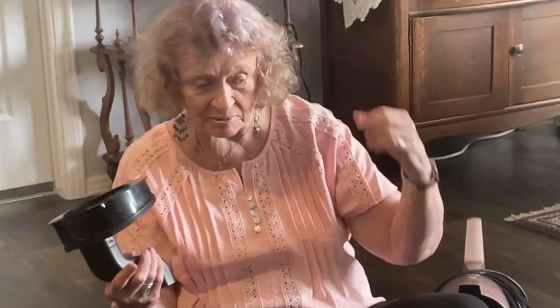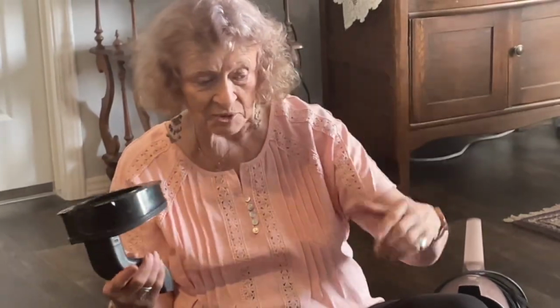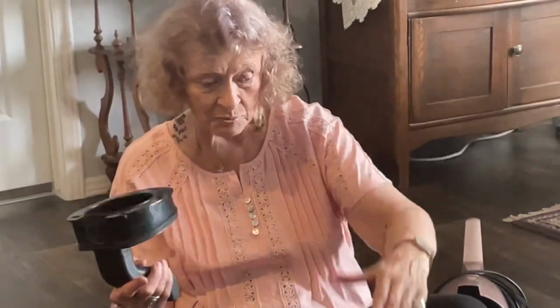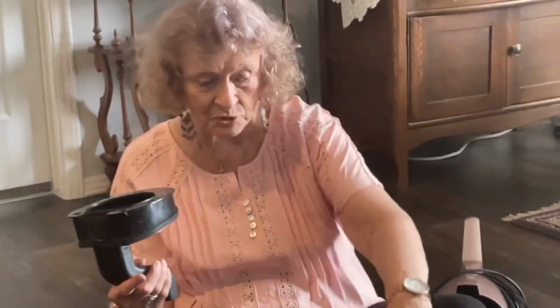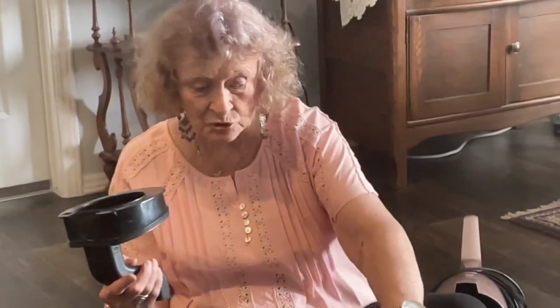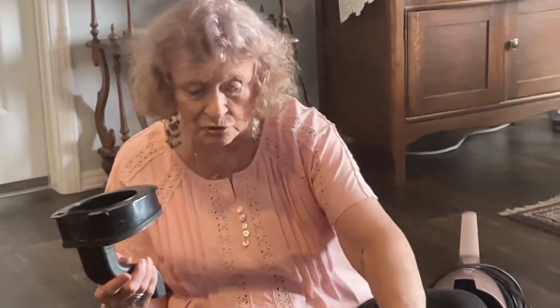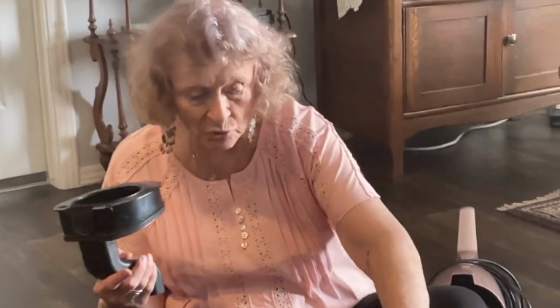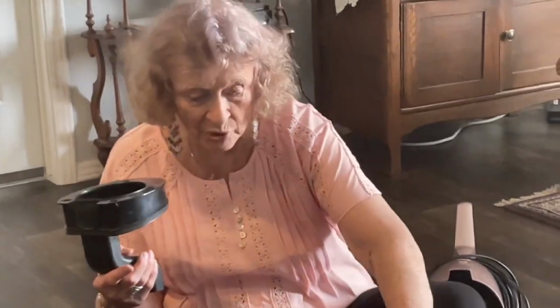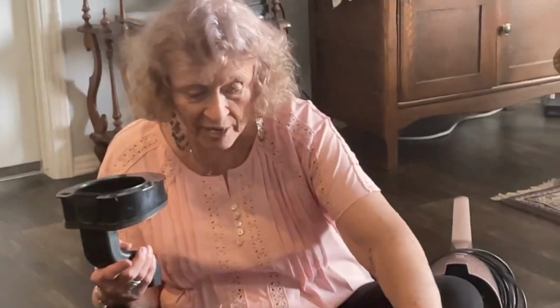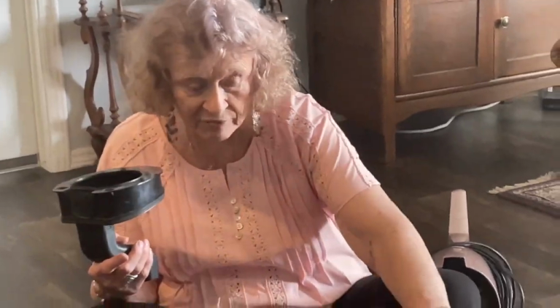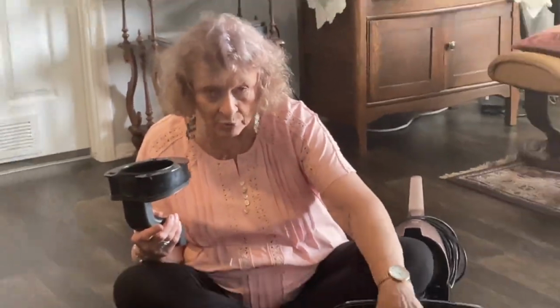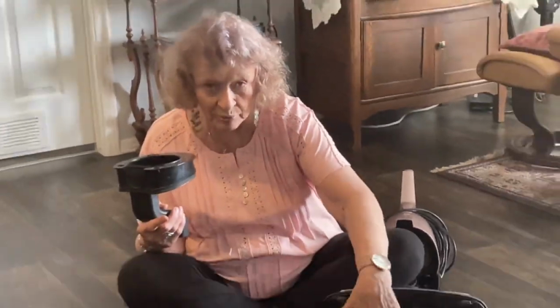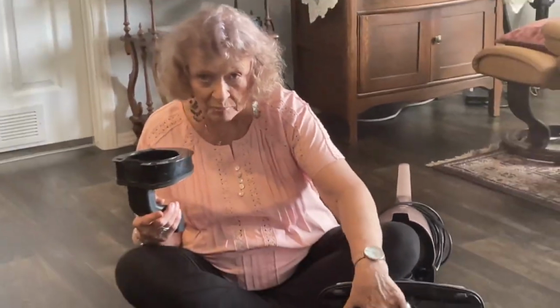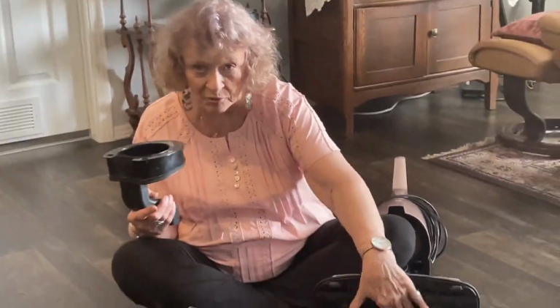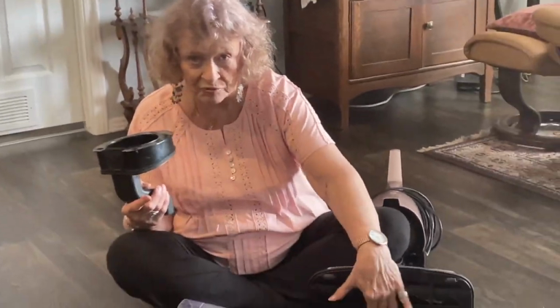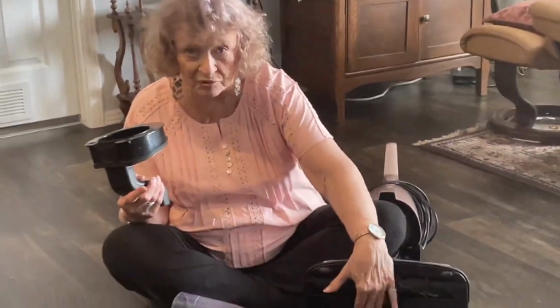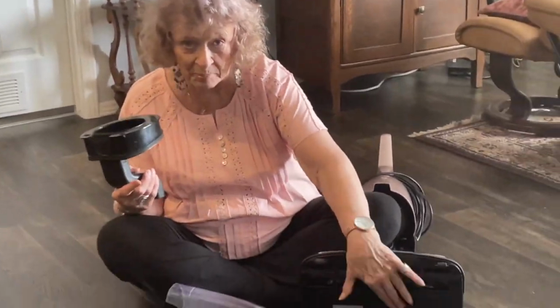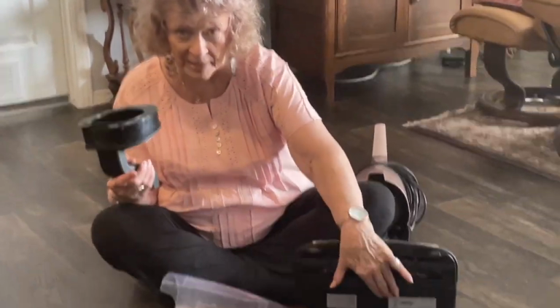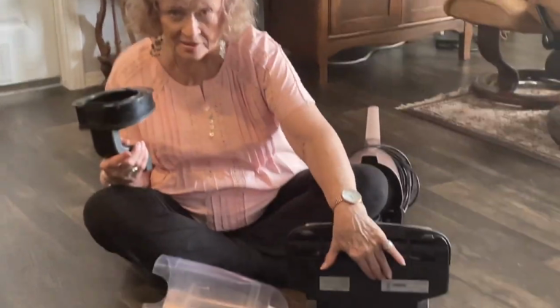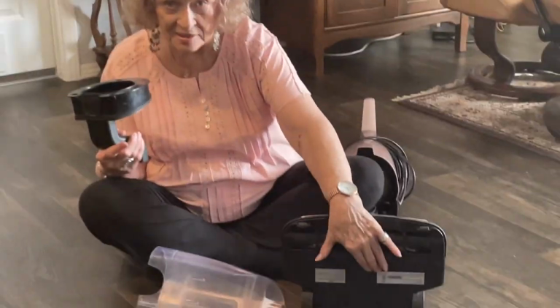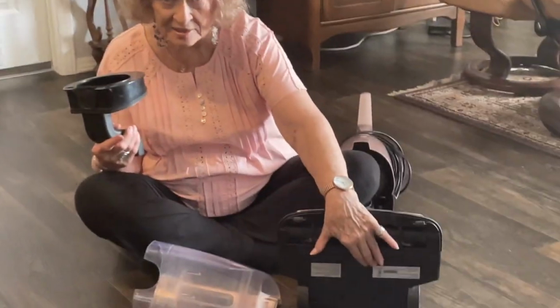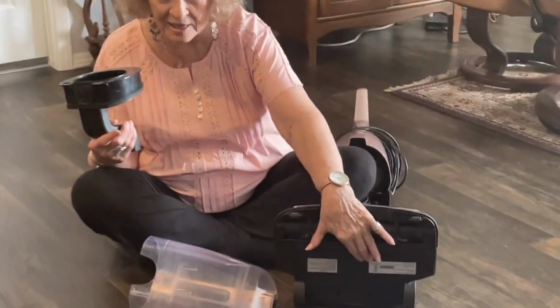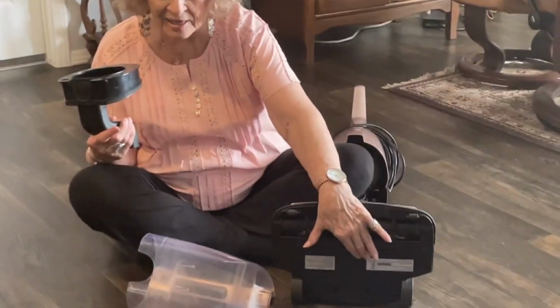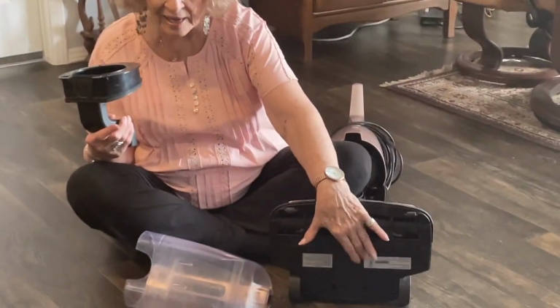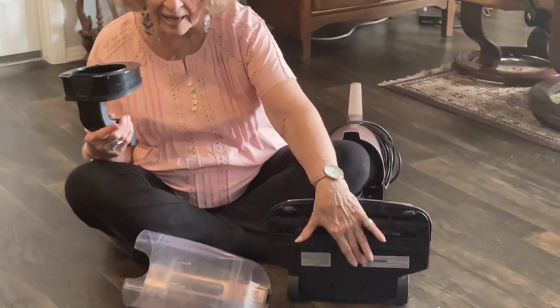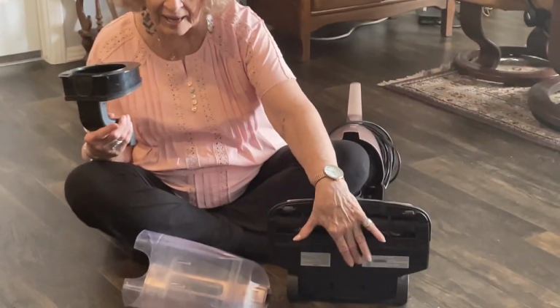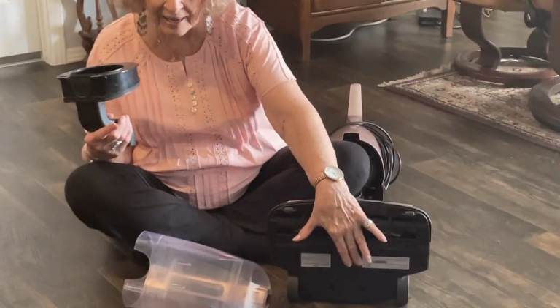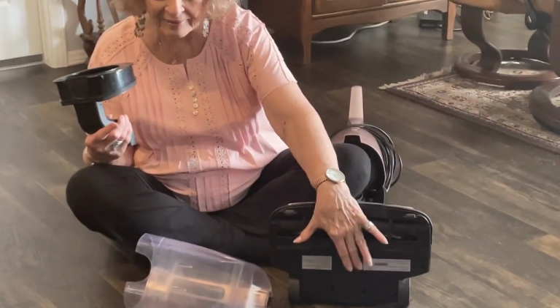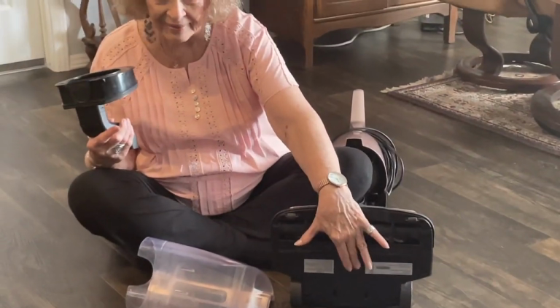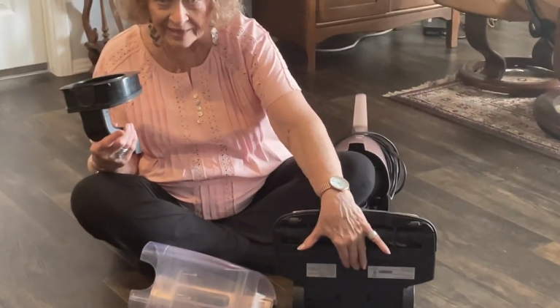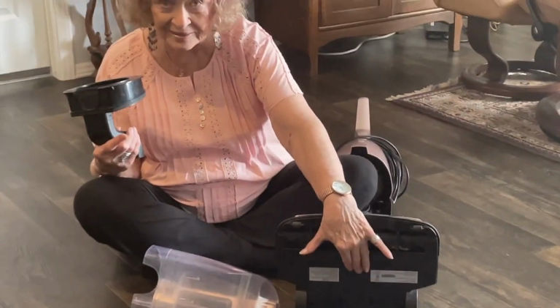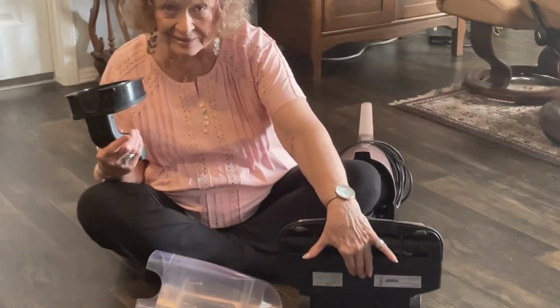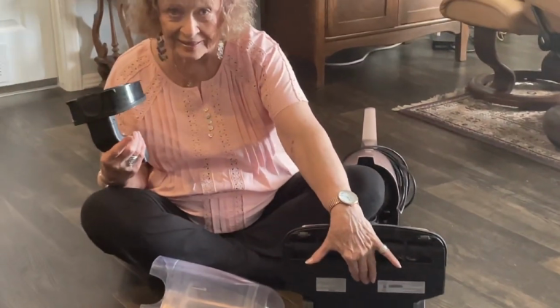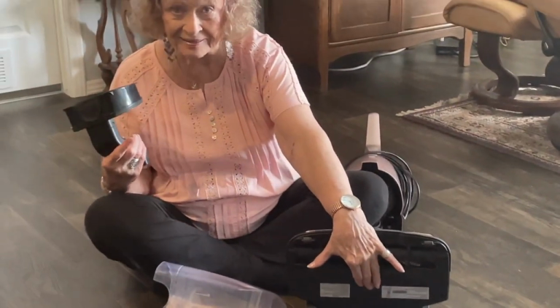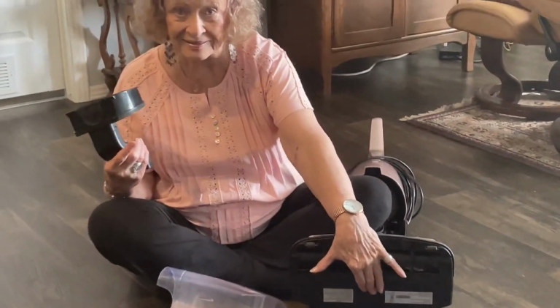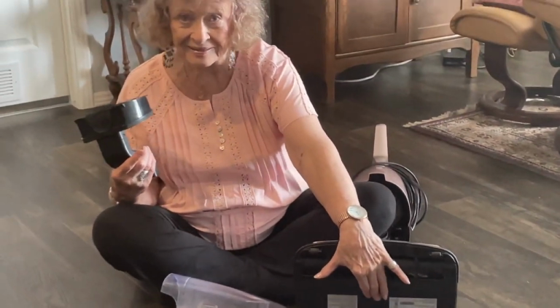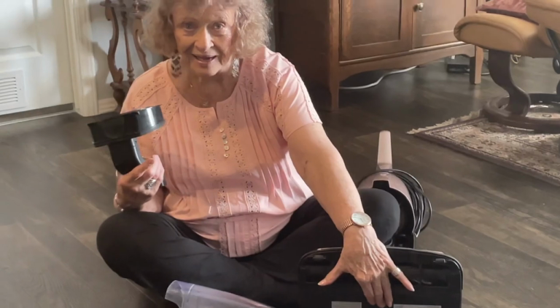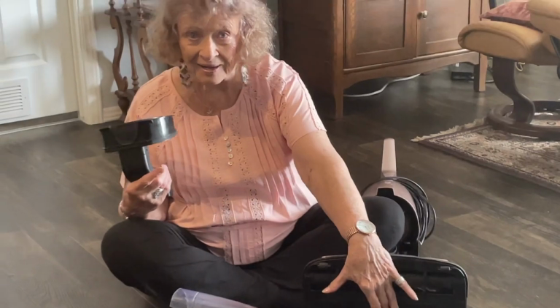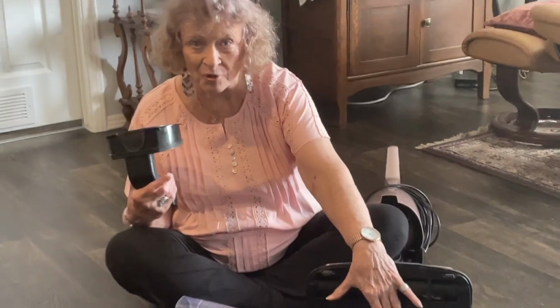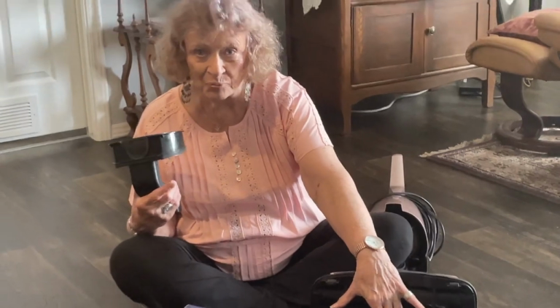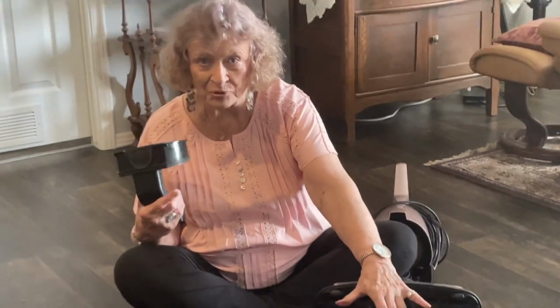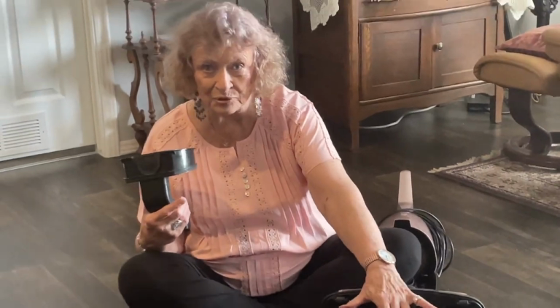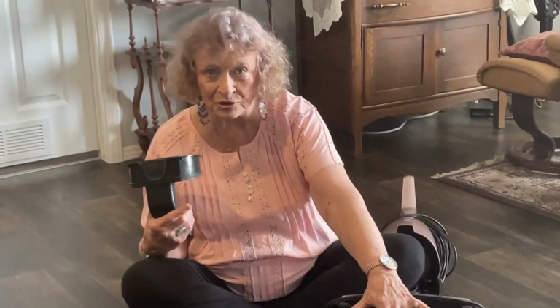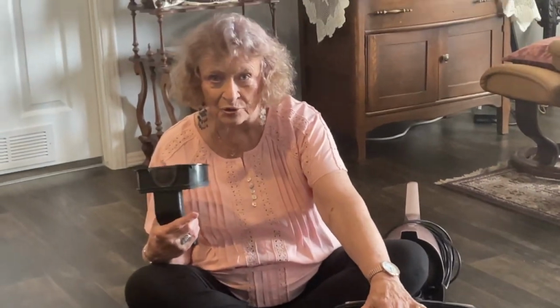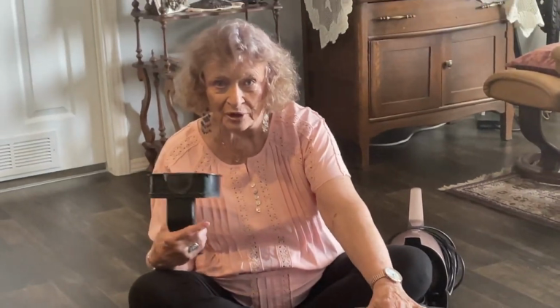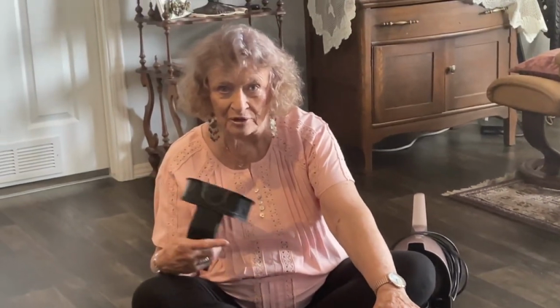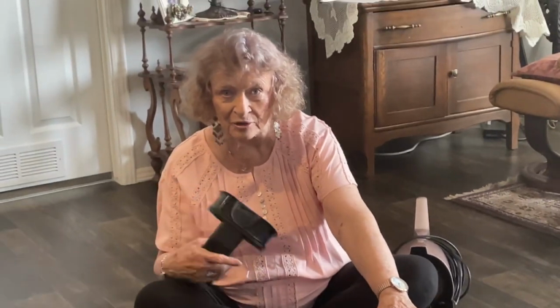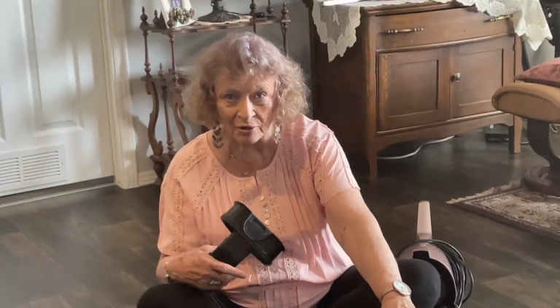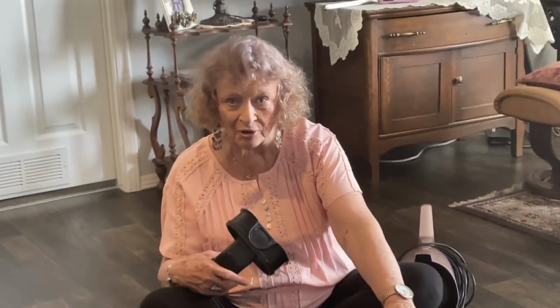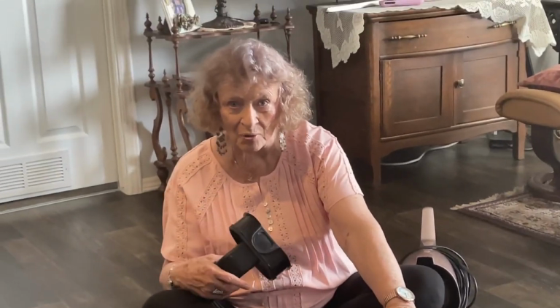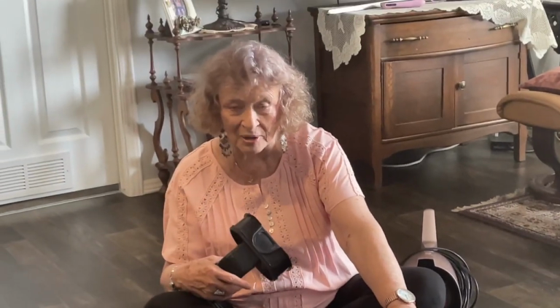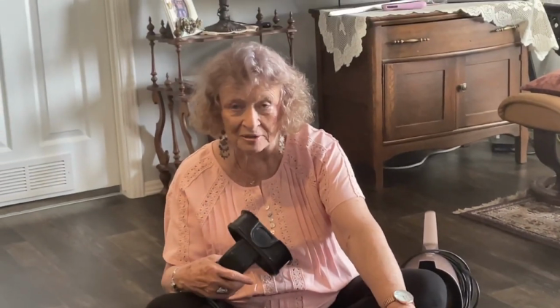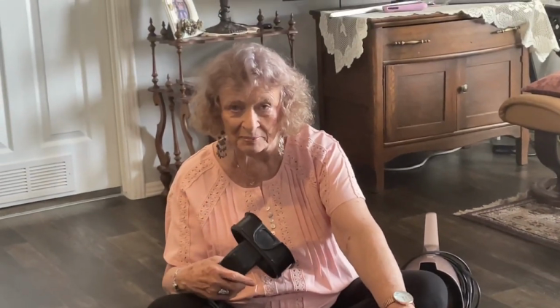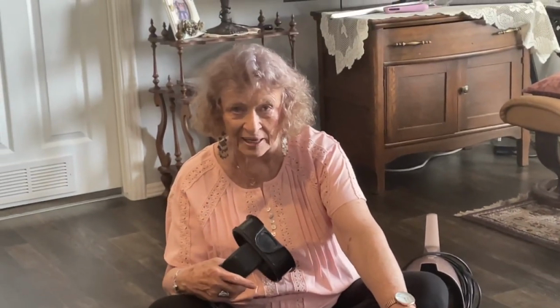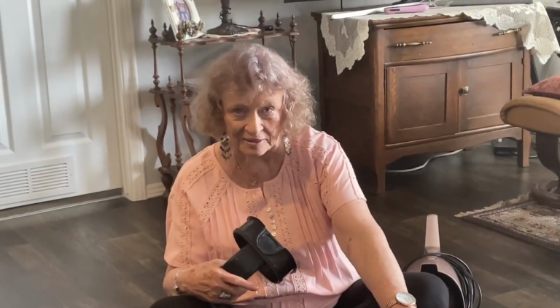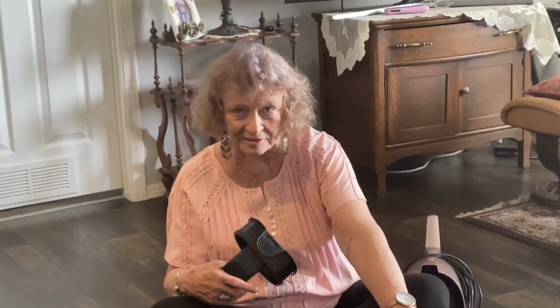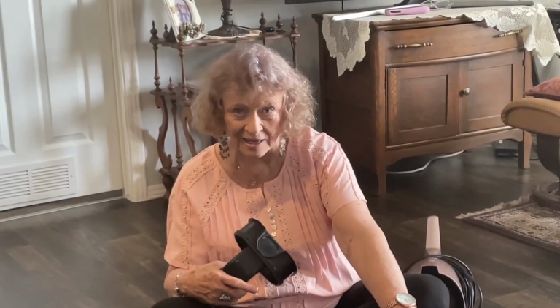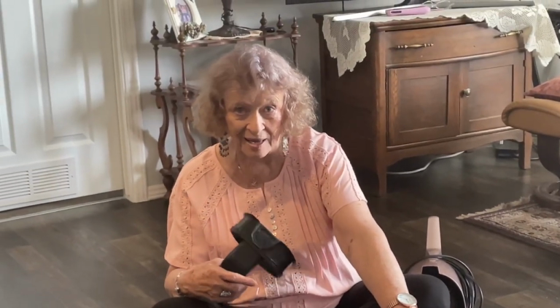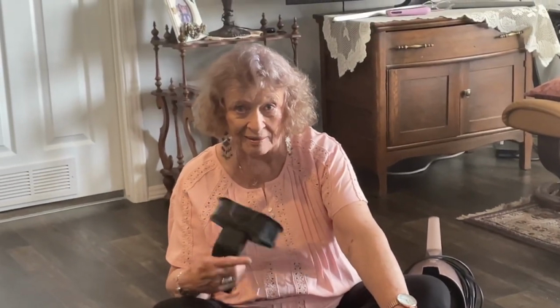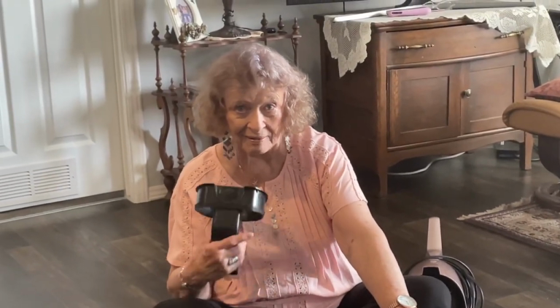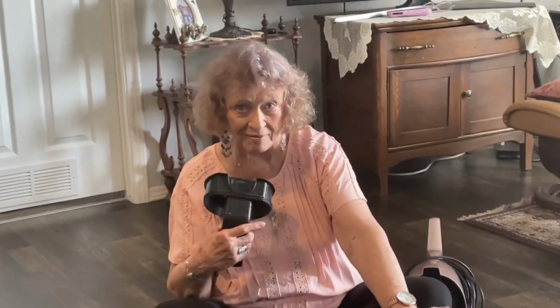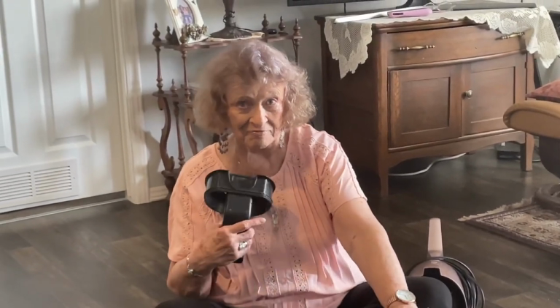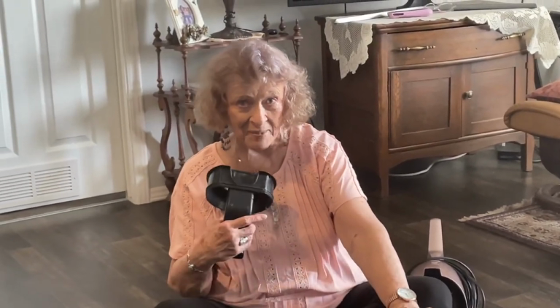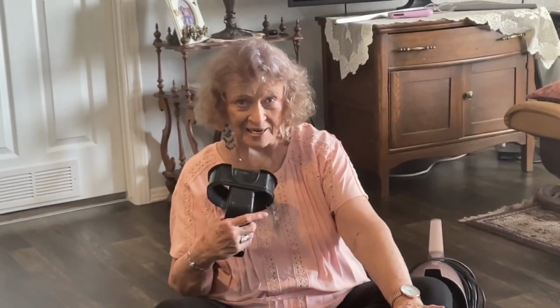Tip number two: don't ever remove the base. And that's it. I hope you enjoy your Quantum X — I love mine.